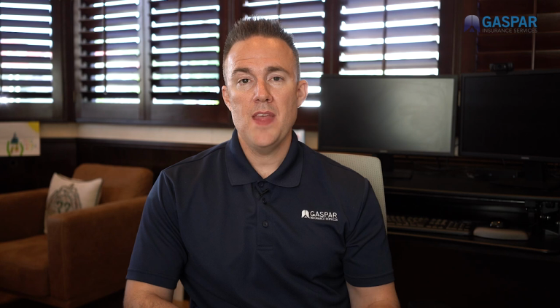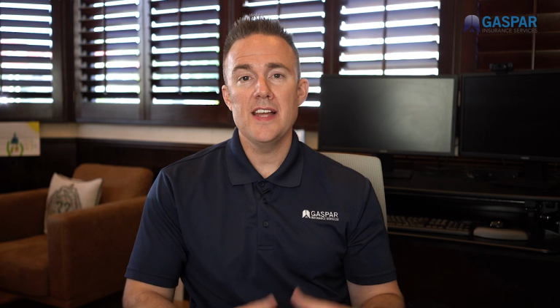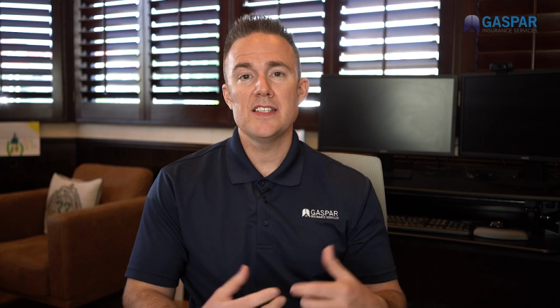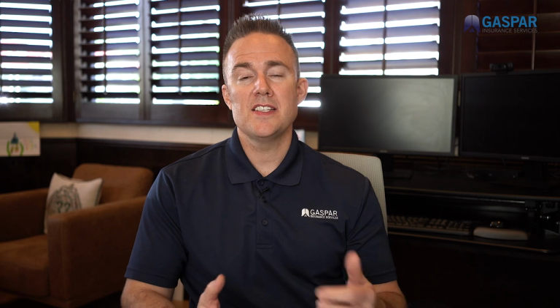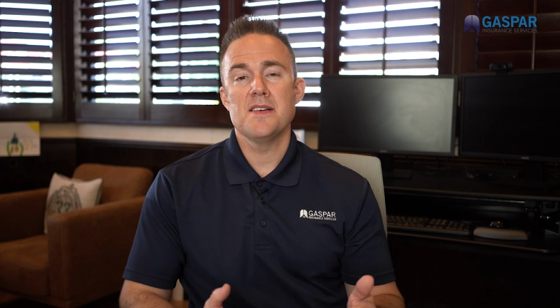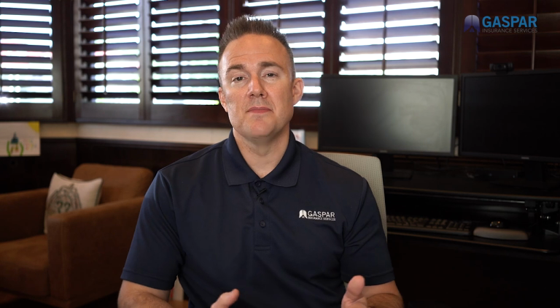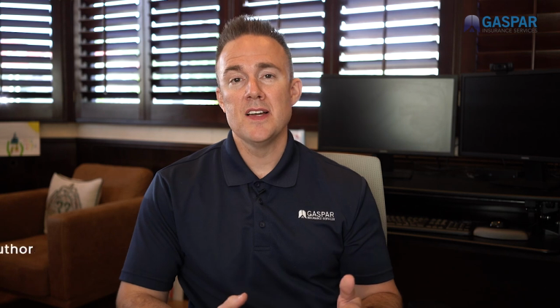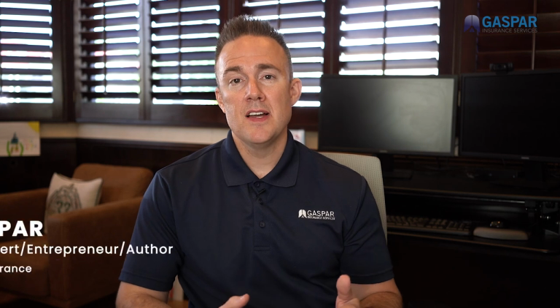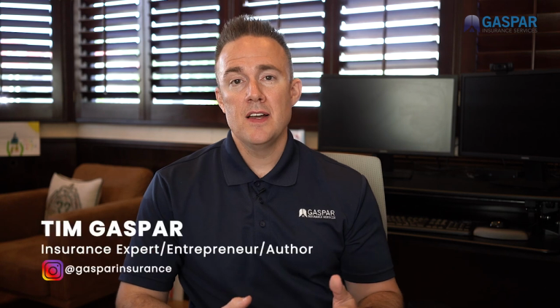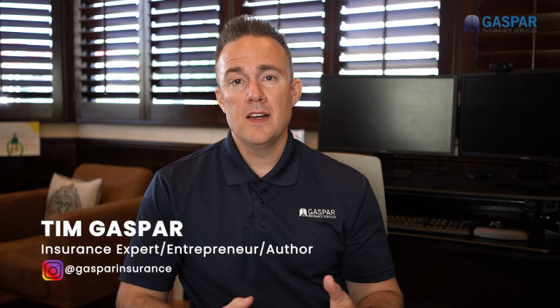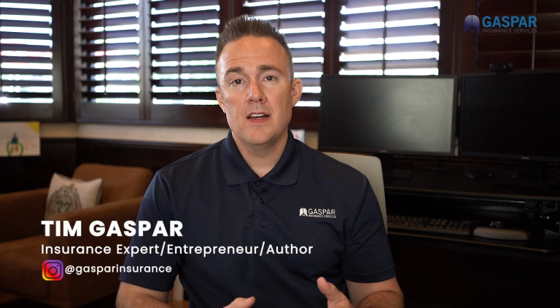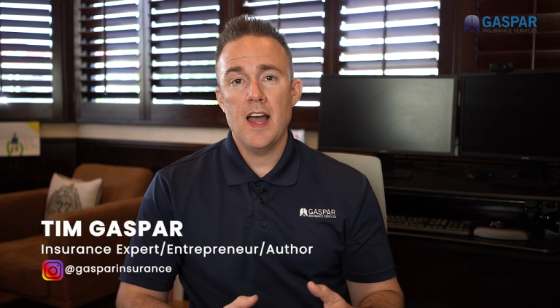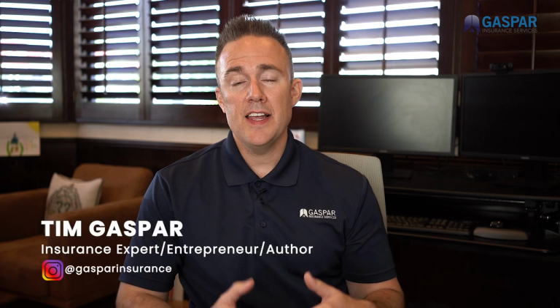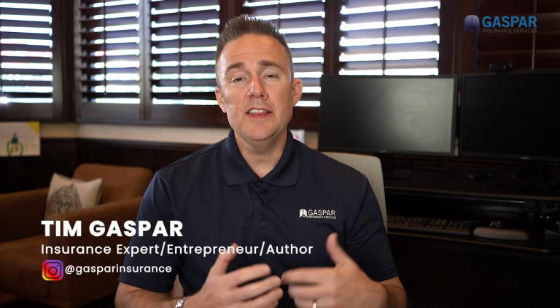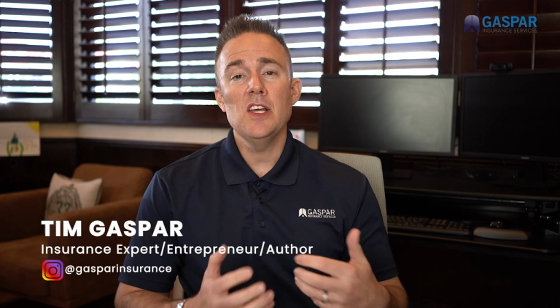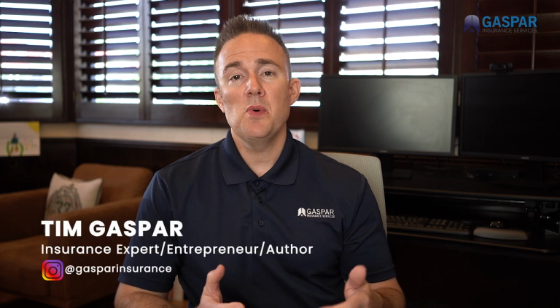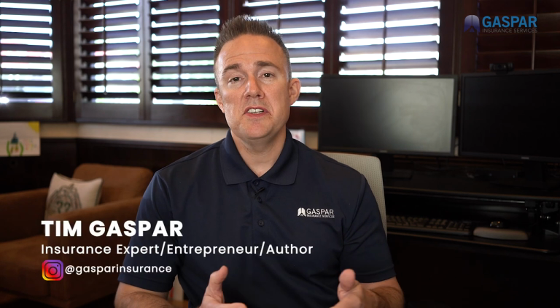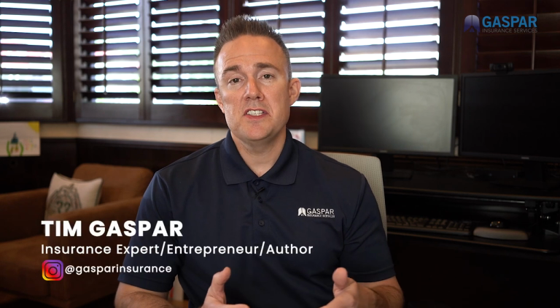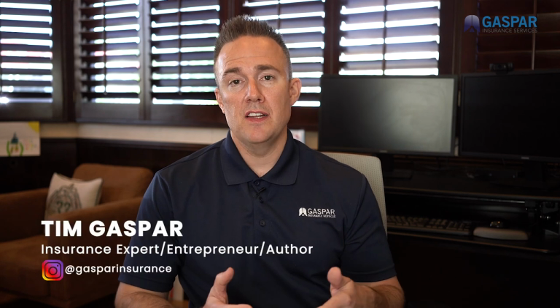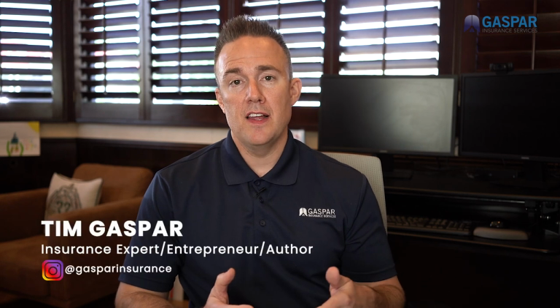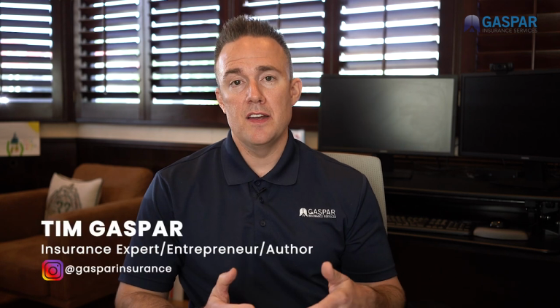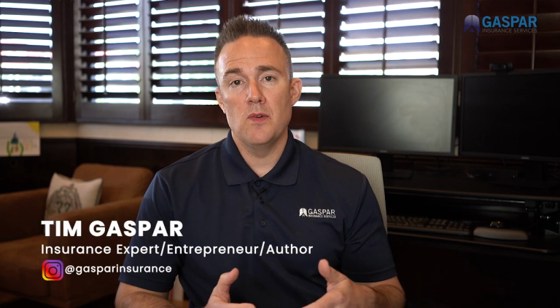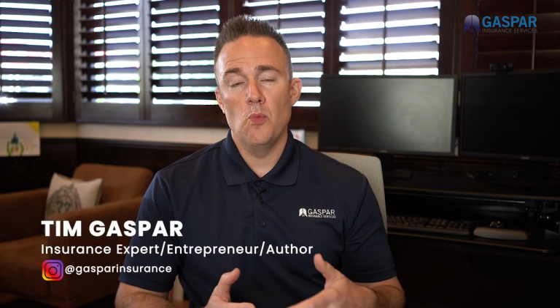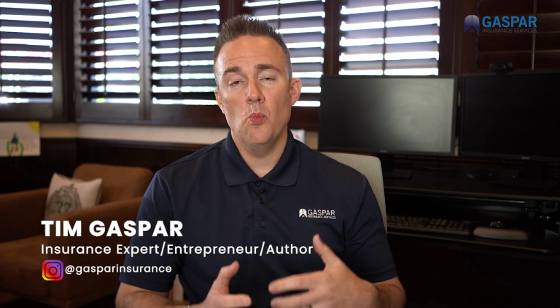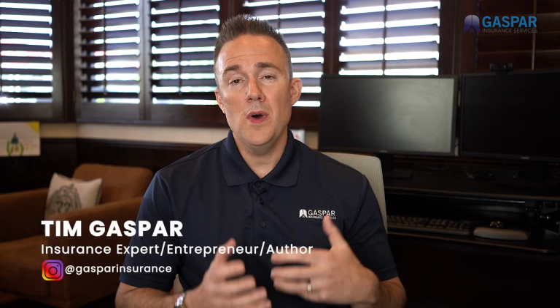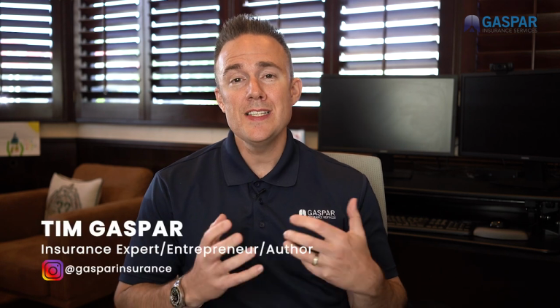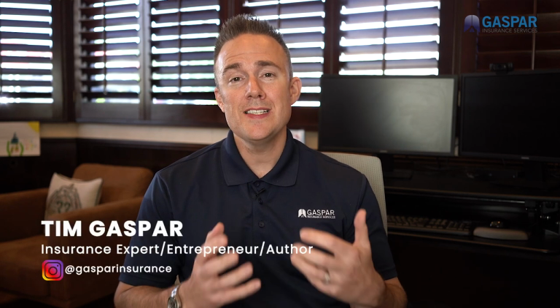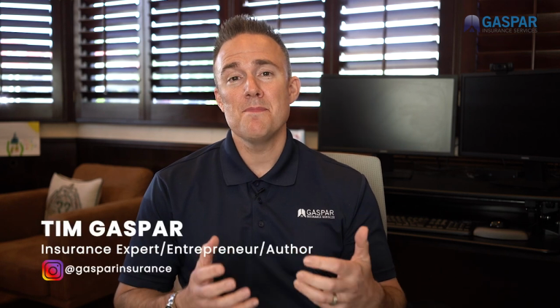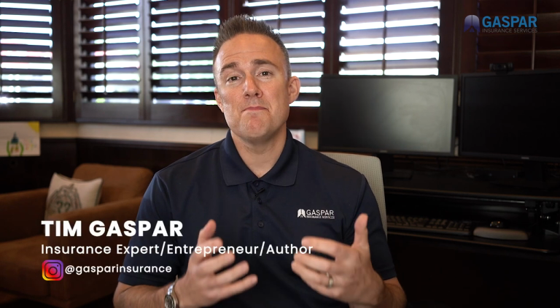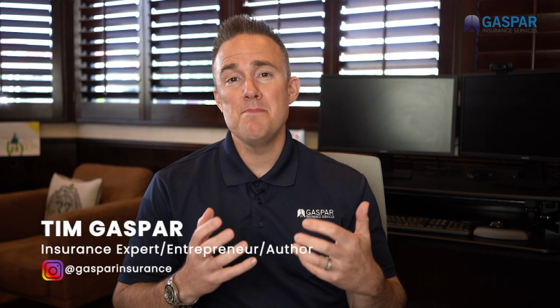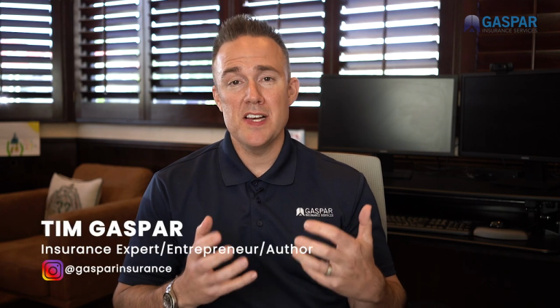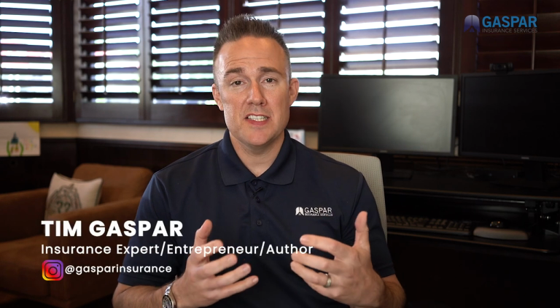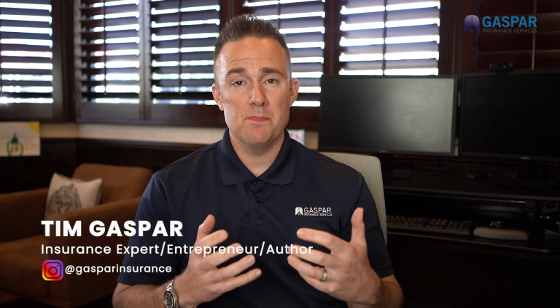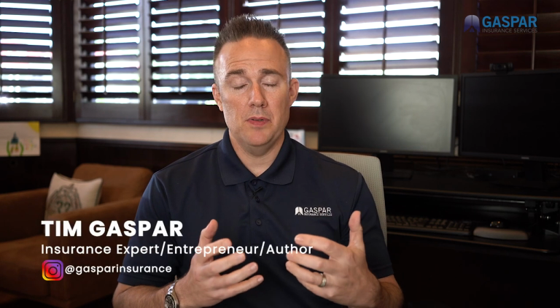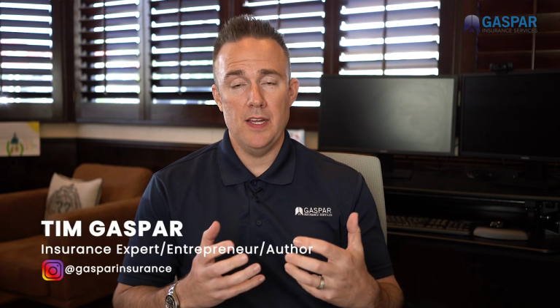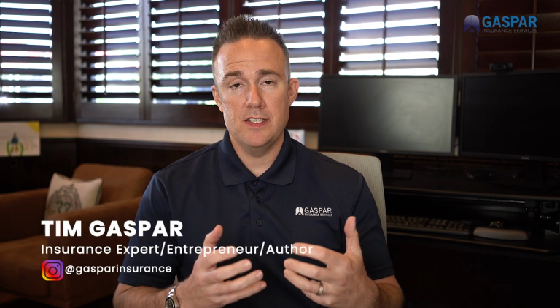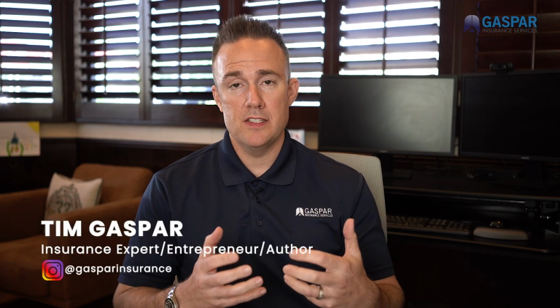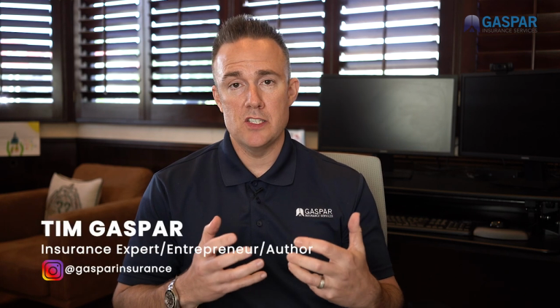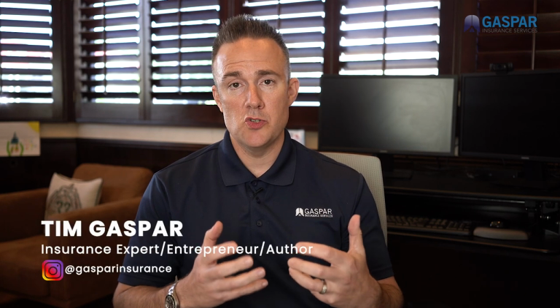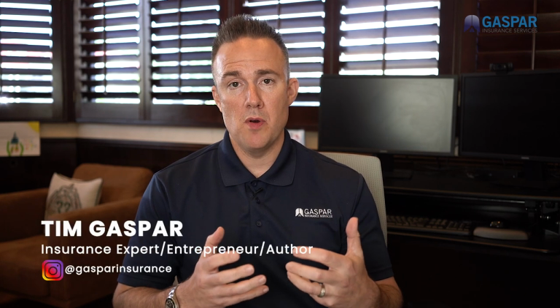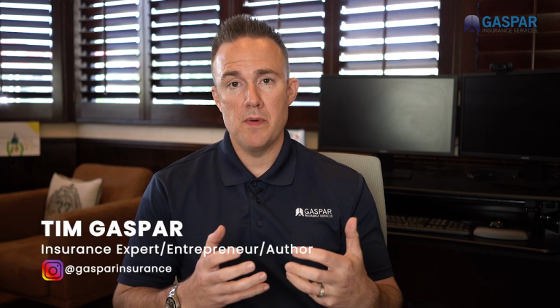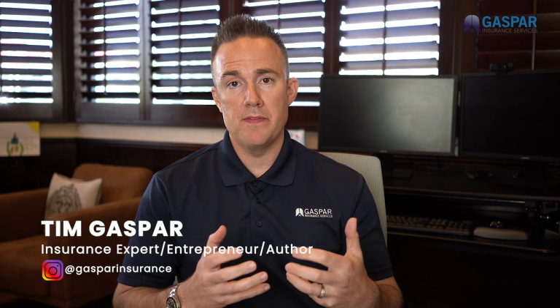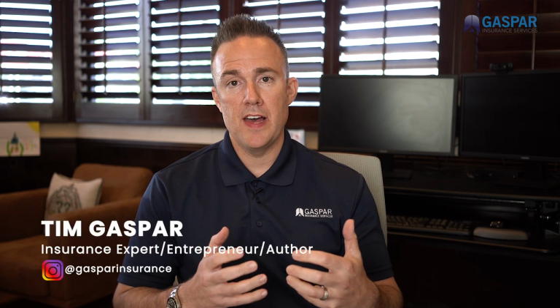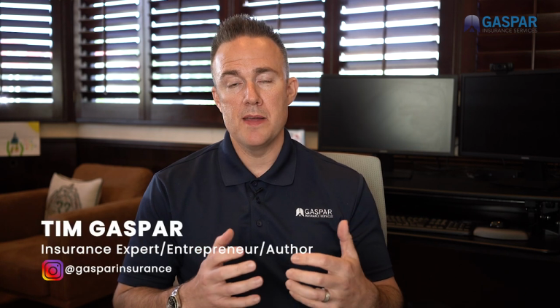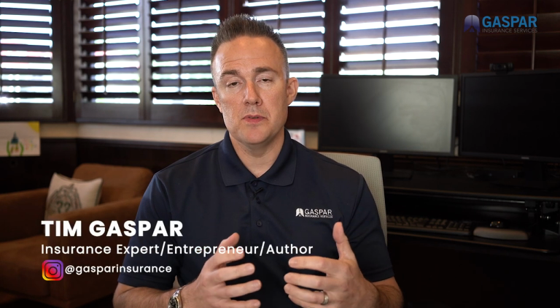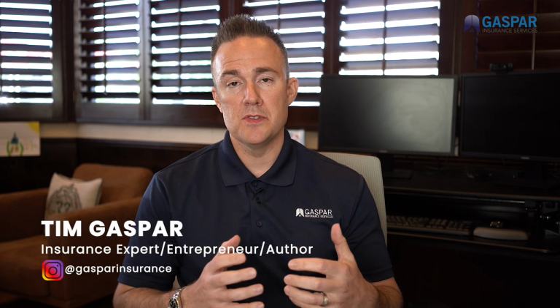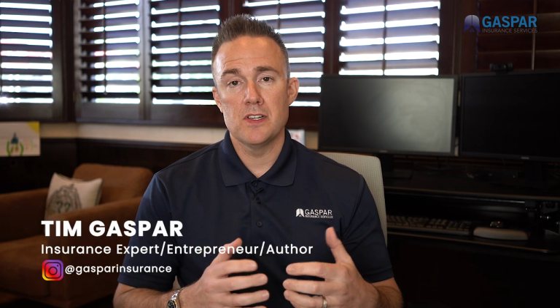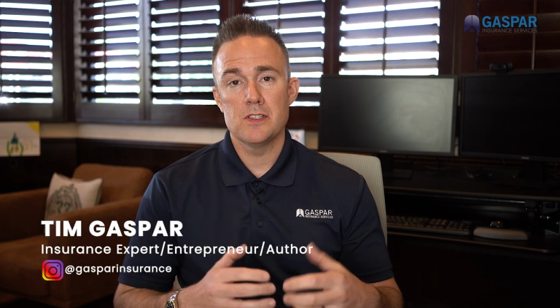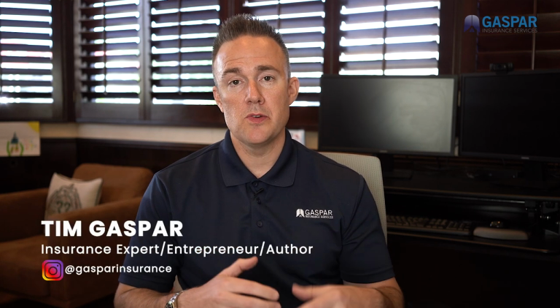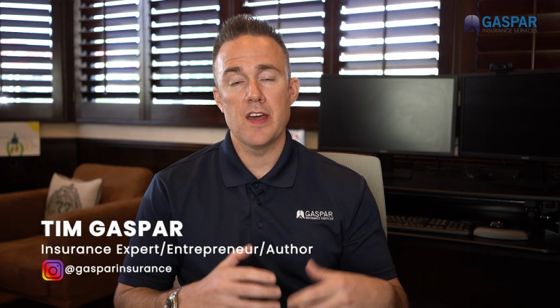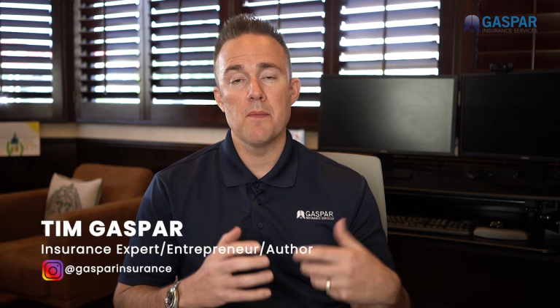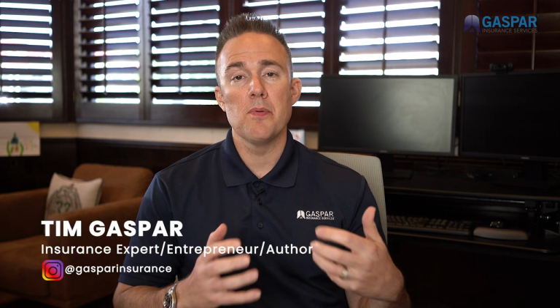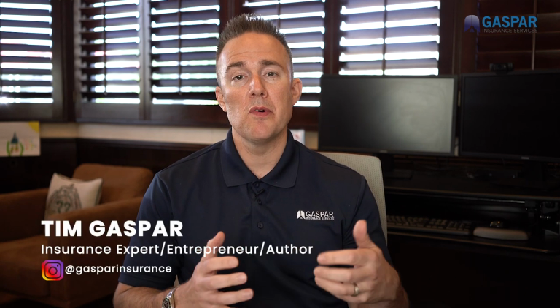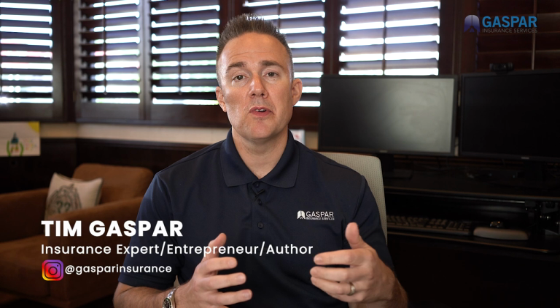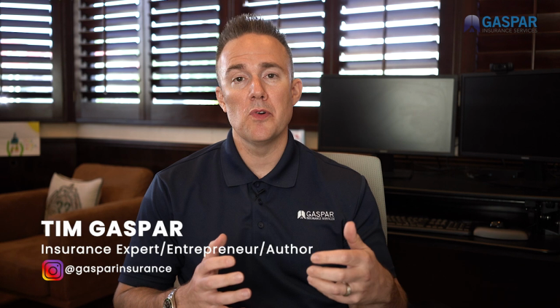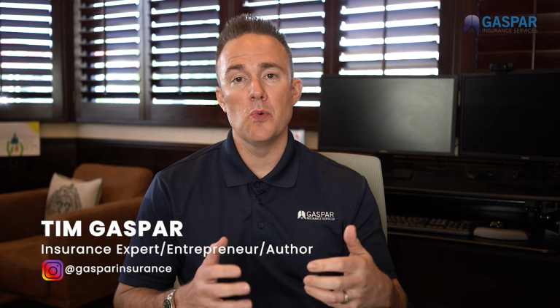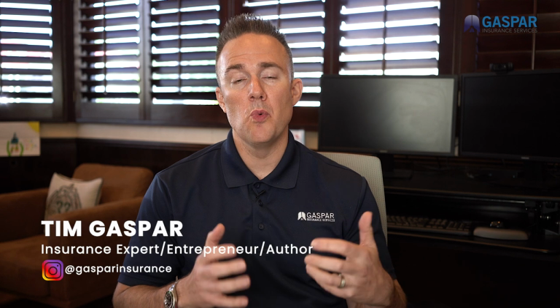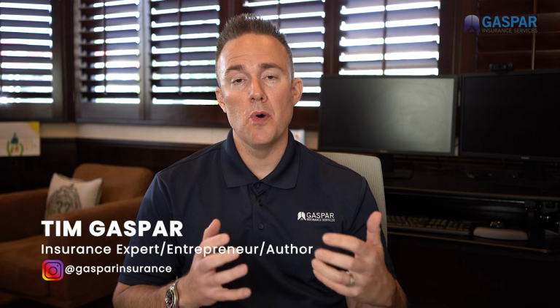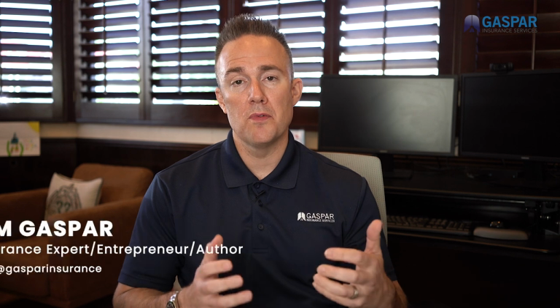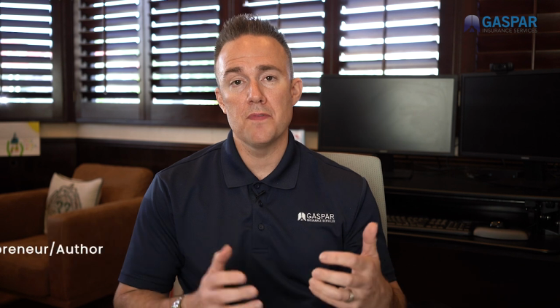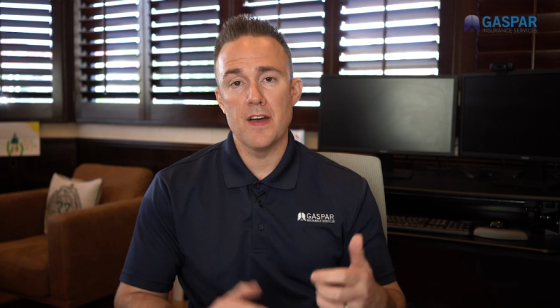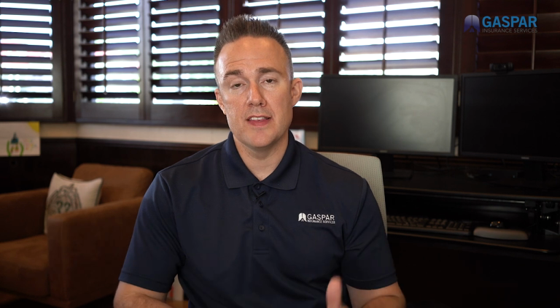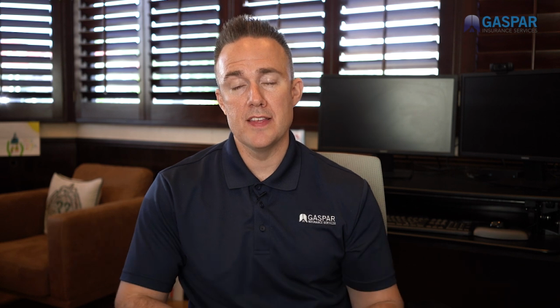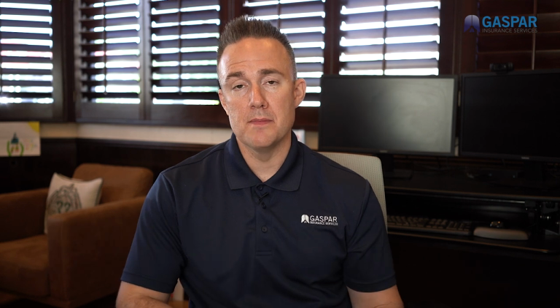Hey, it's Tim. I get the question a lot: what's the best place to store my valuables so that a burglar won't find them?